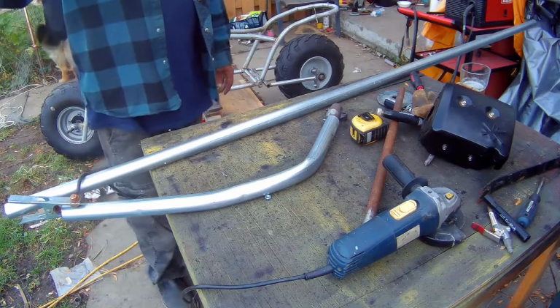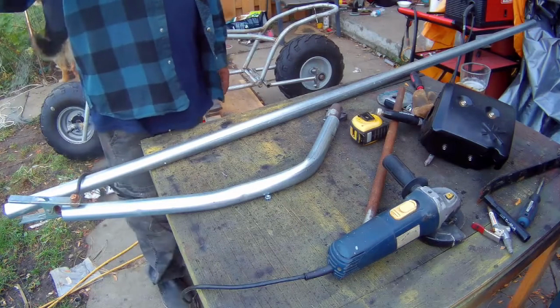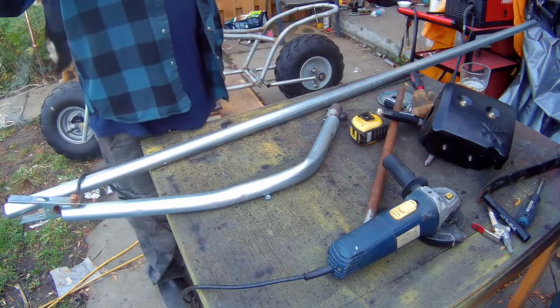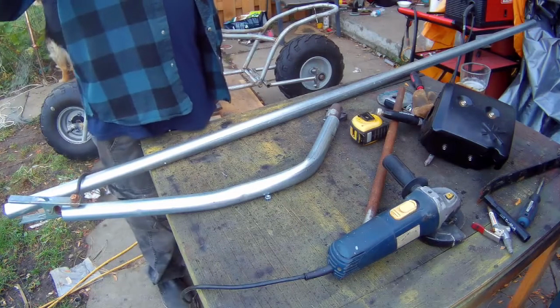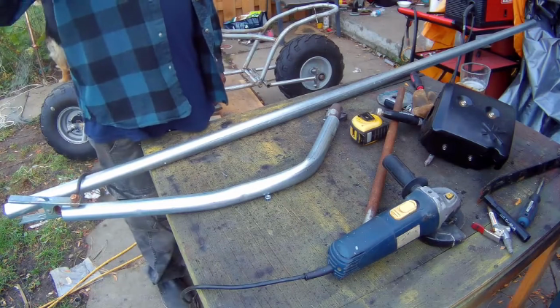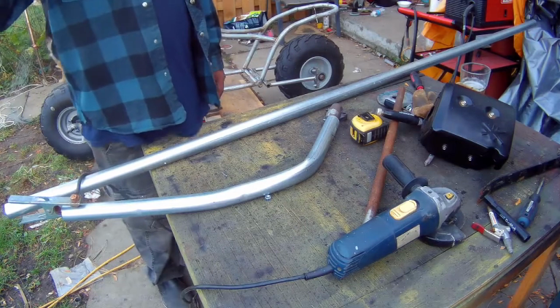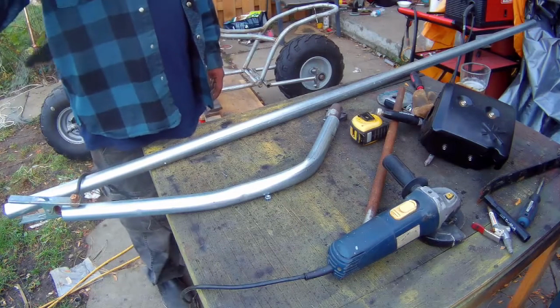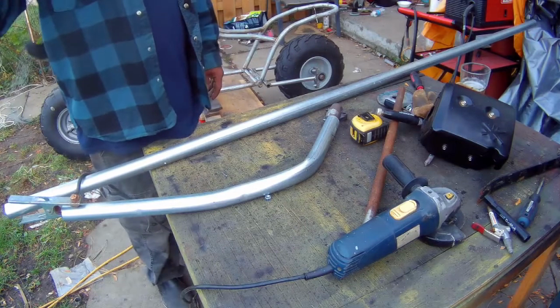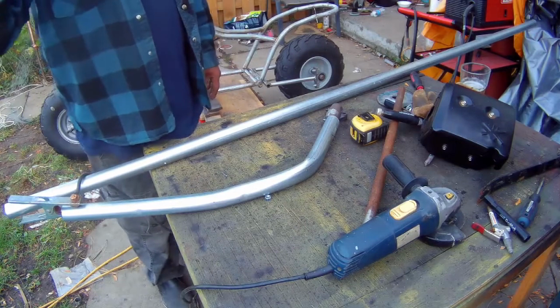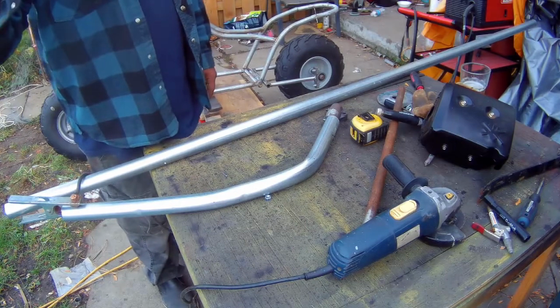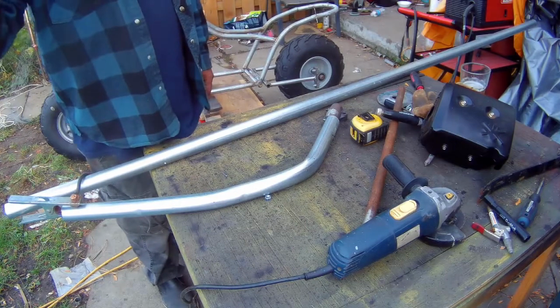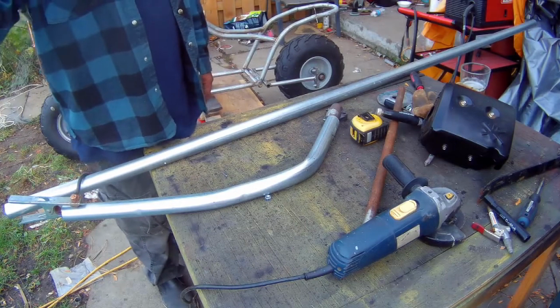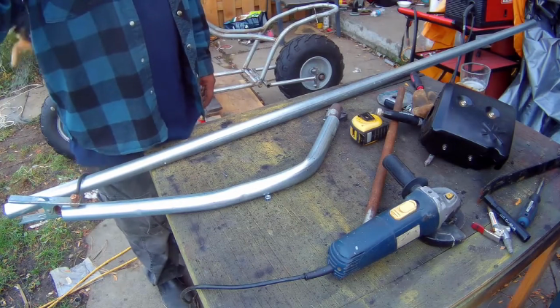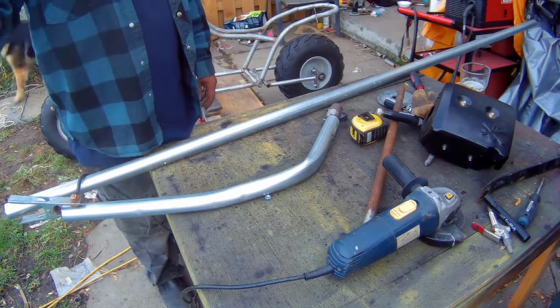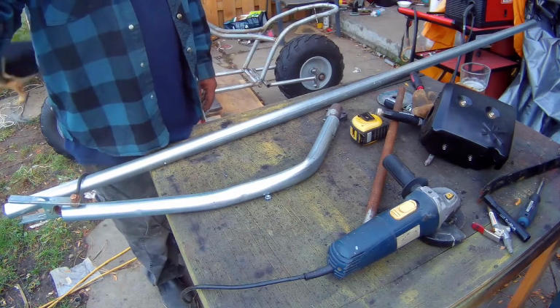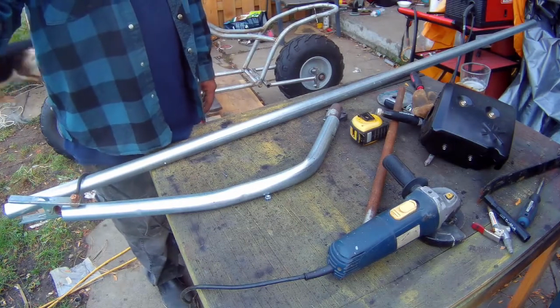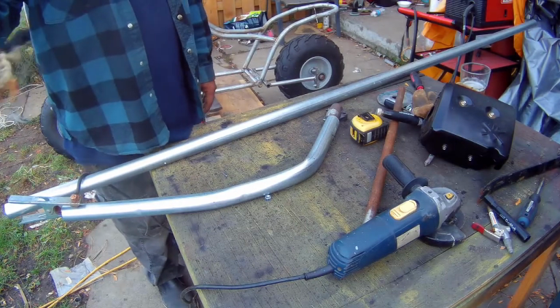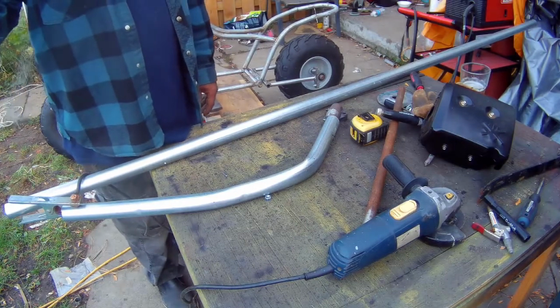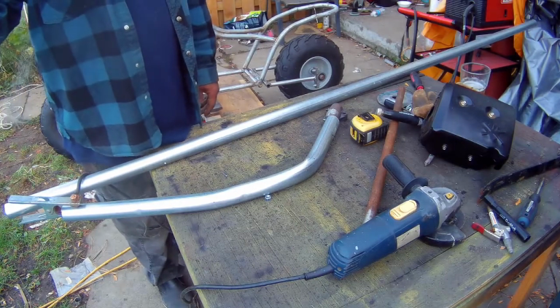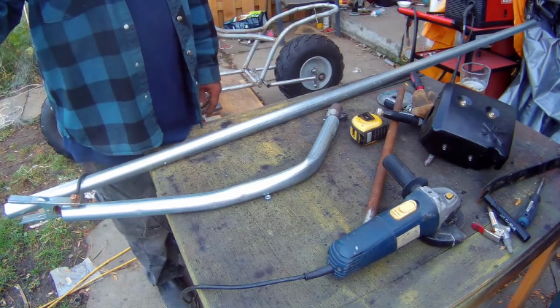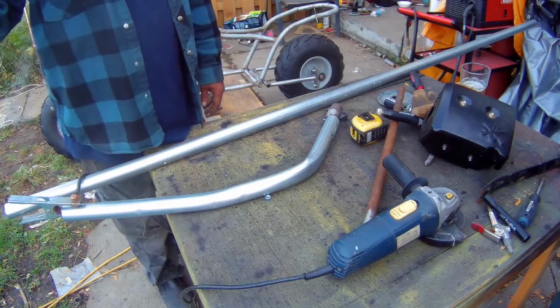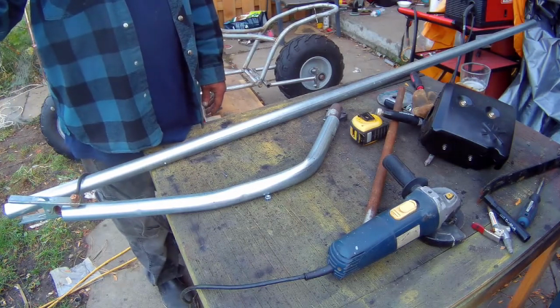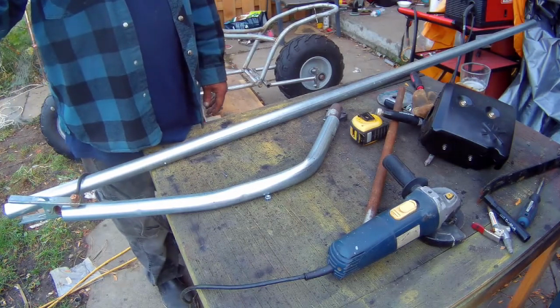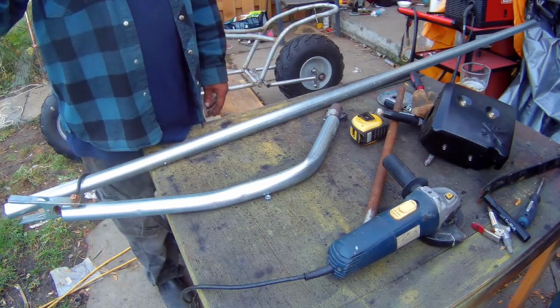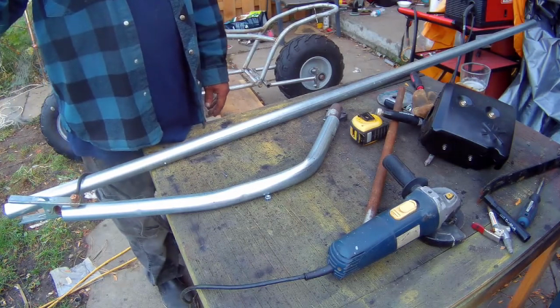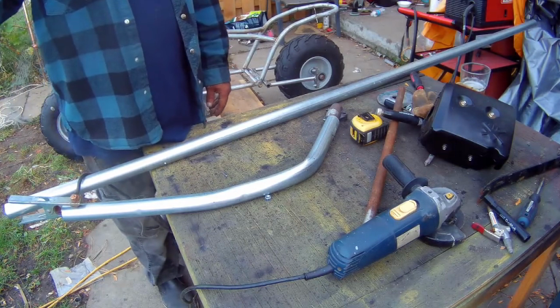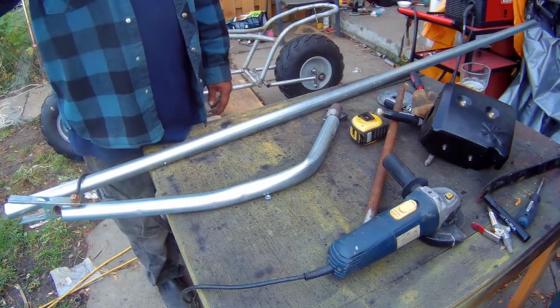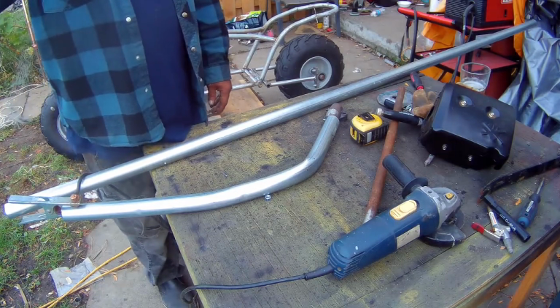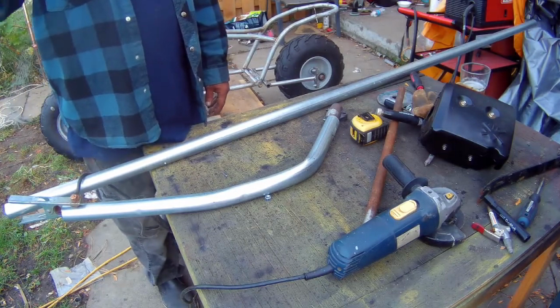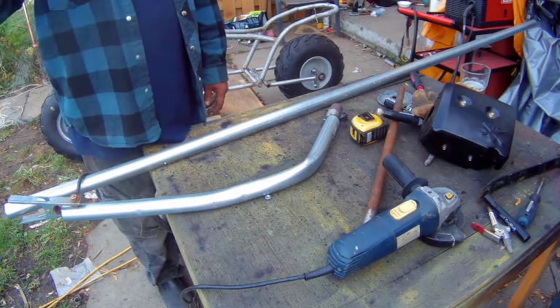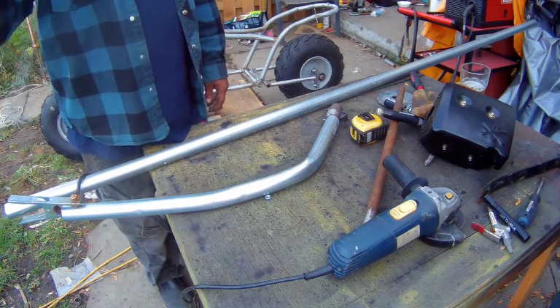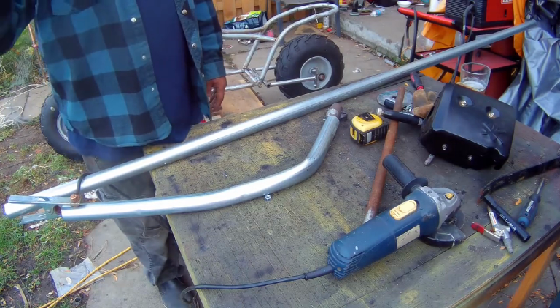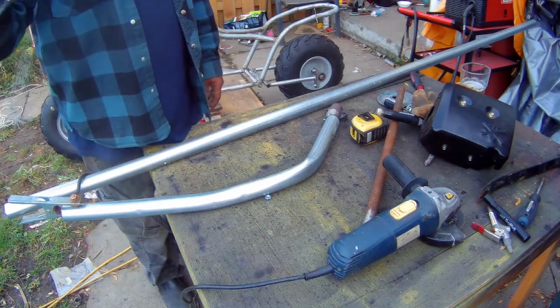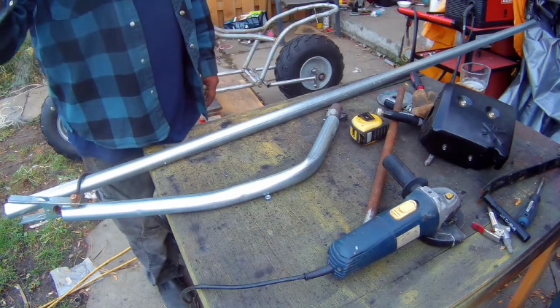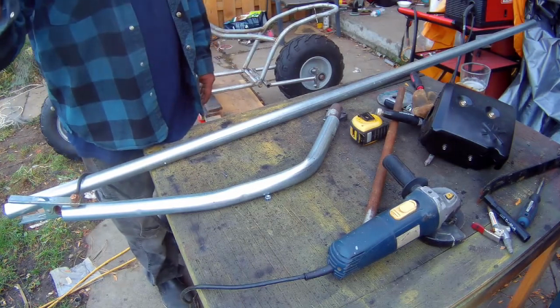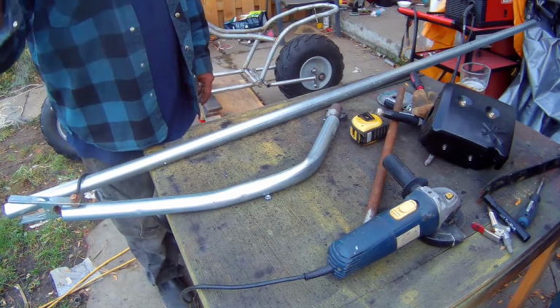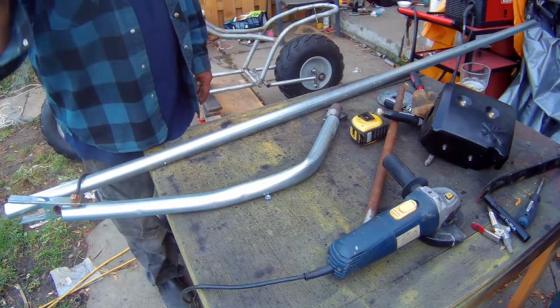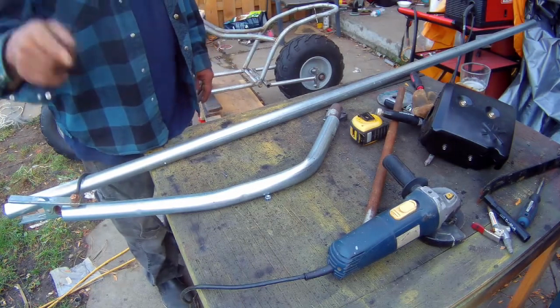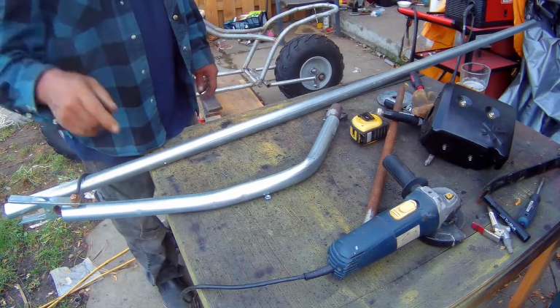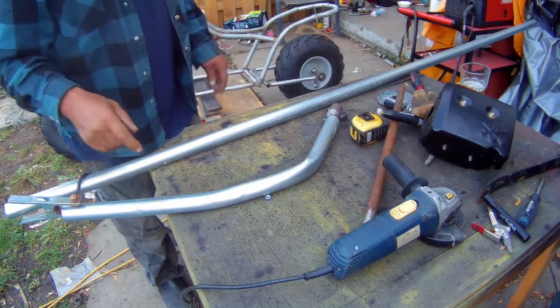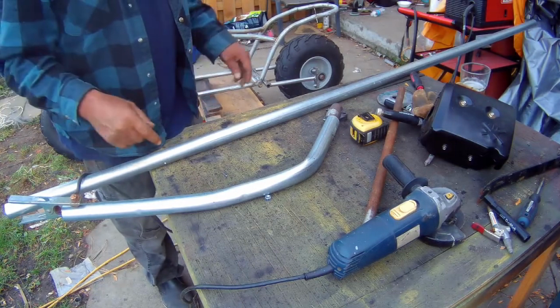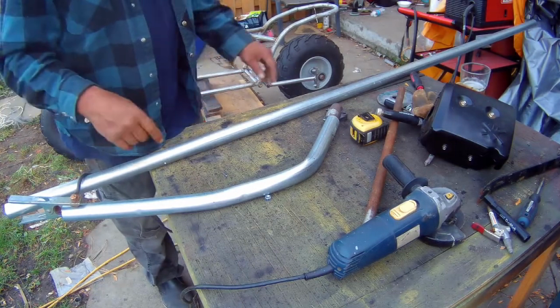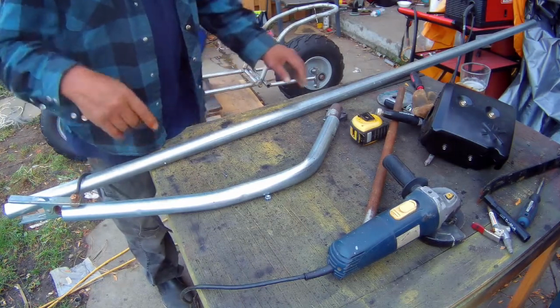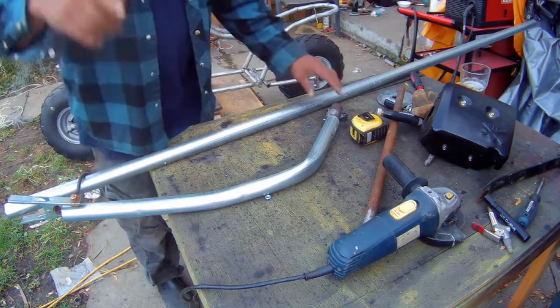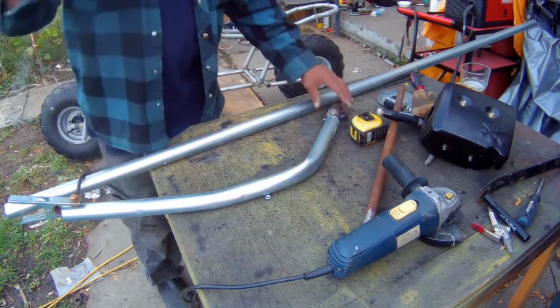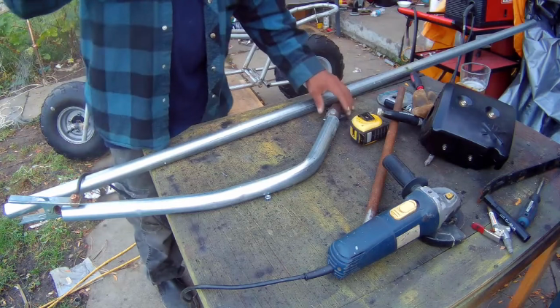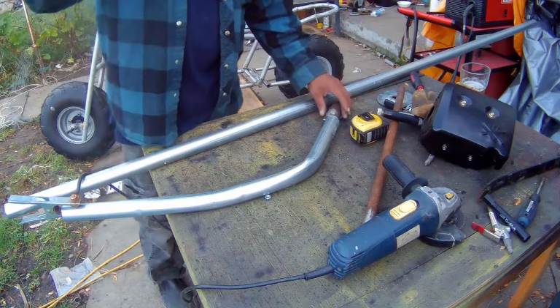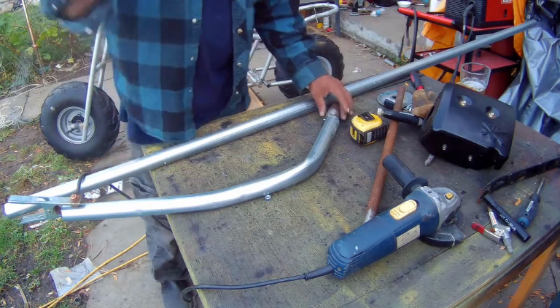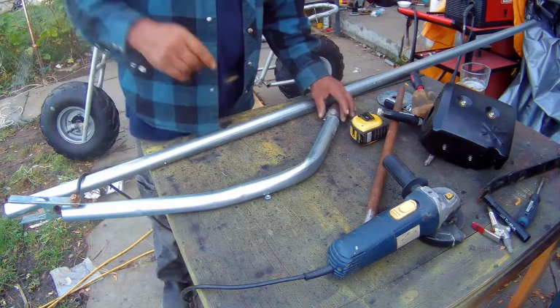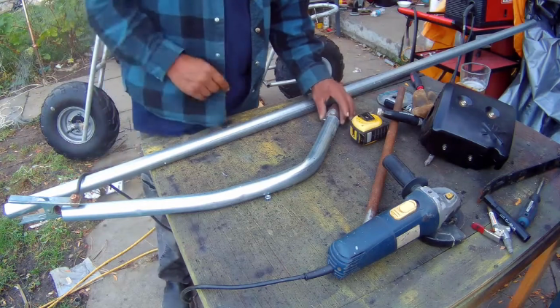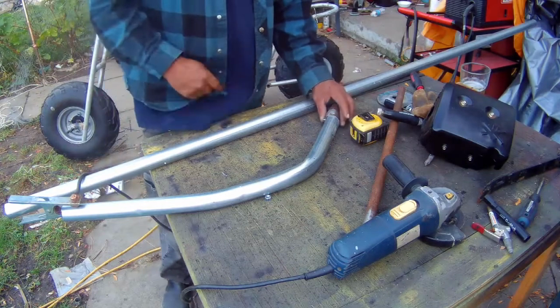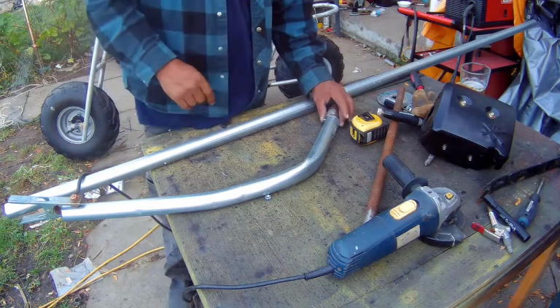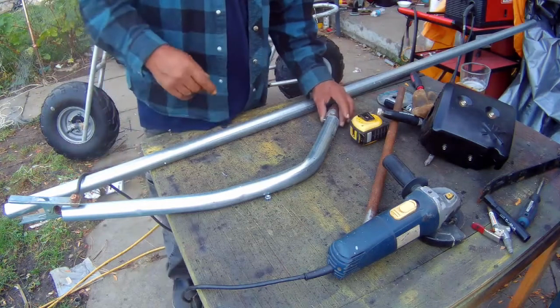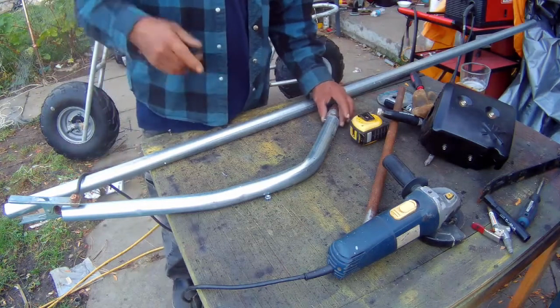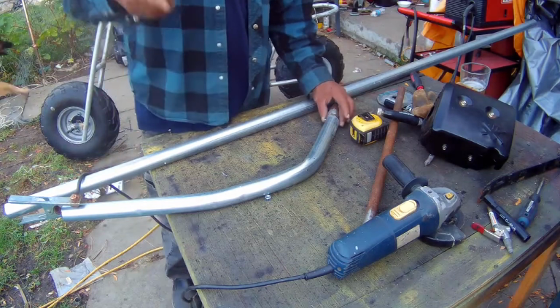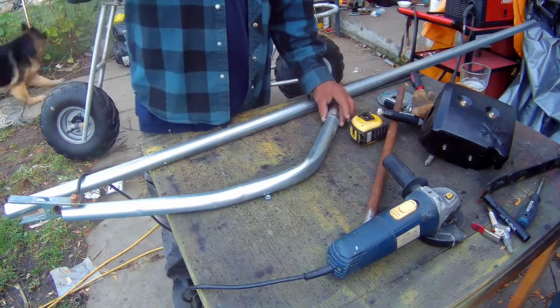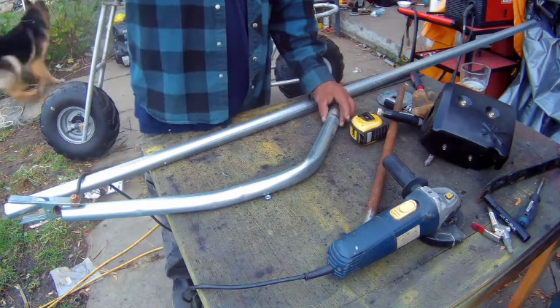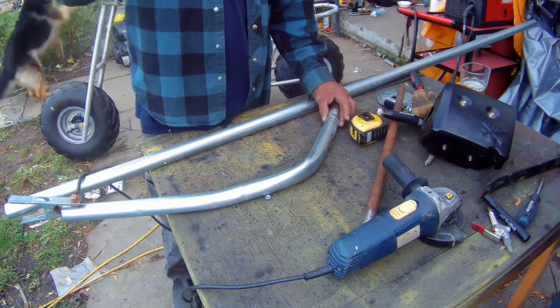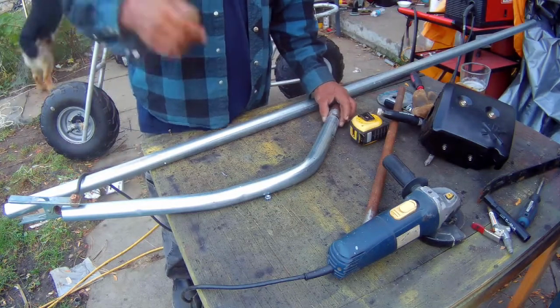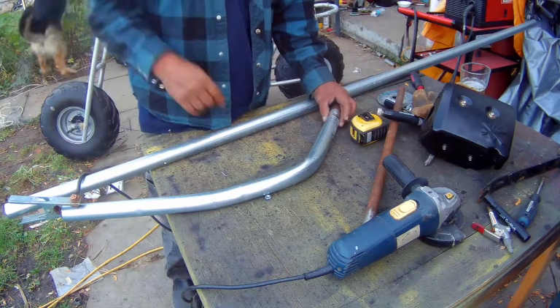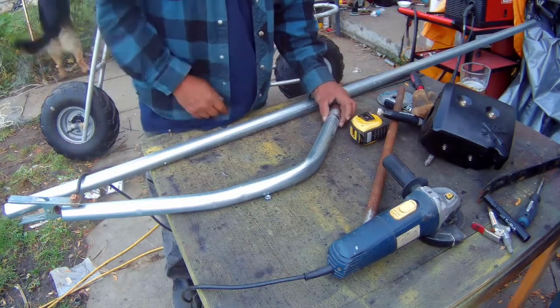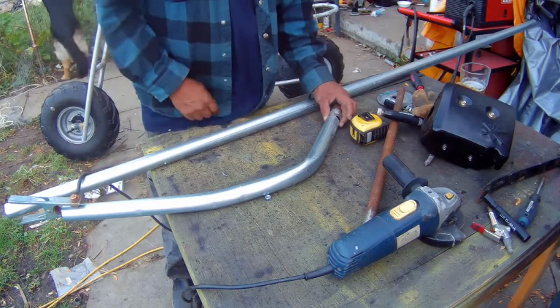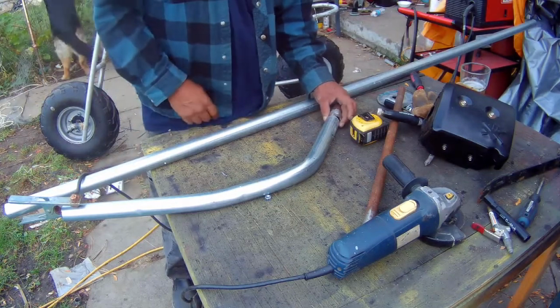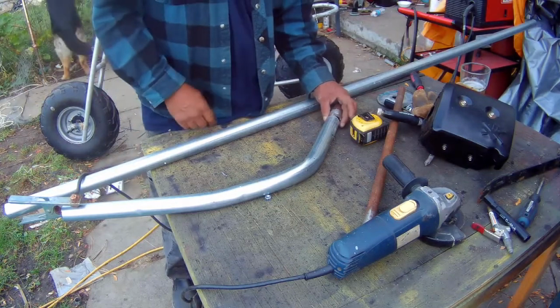If you guys hear that sound, that's the sexy machine. One of my buddies is riding it.